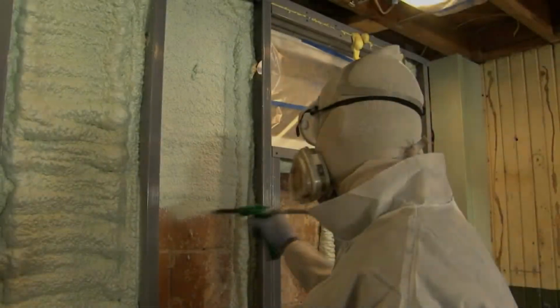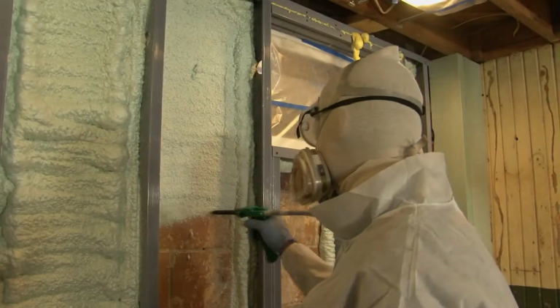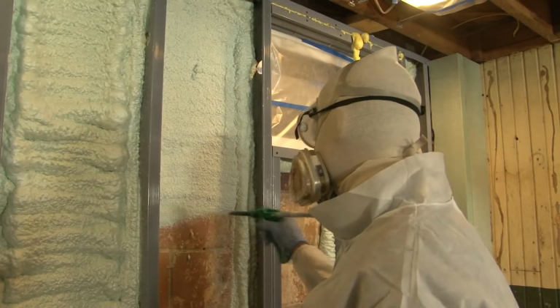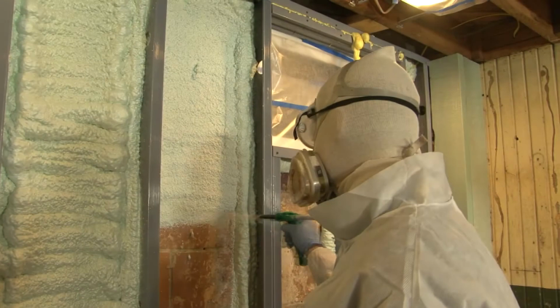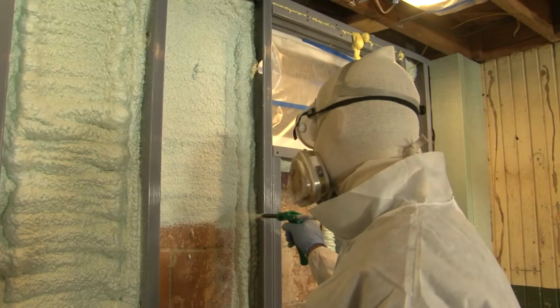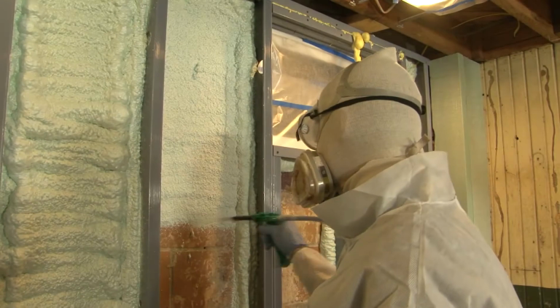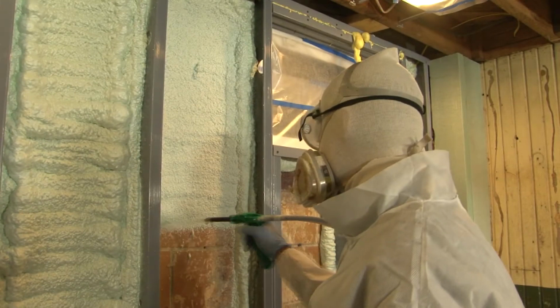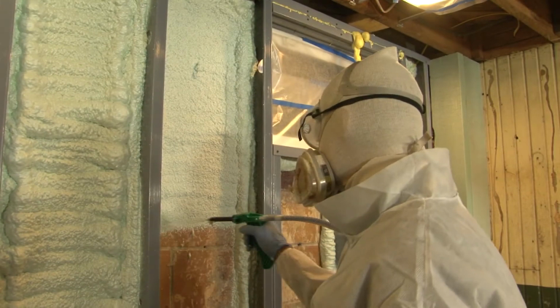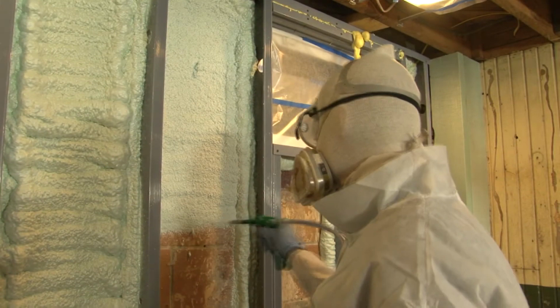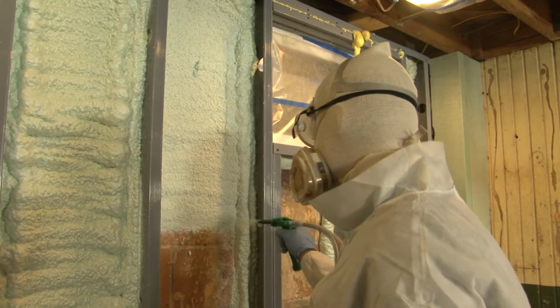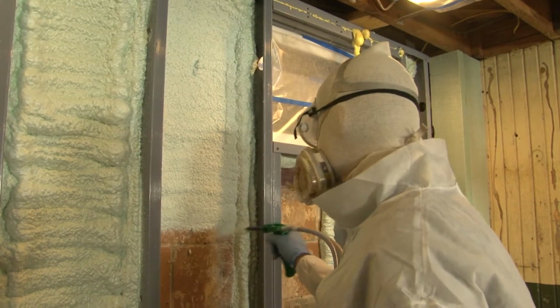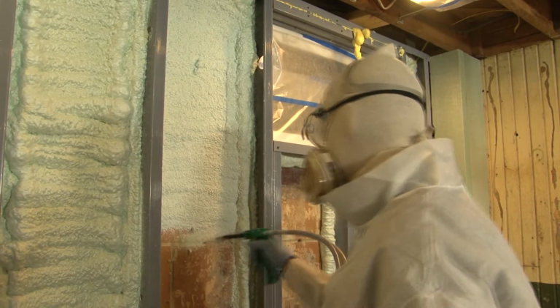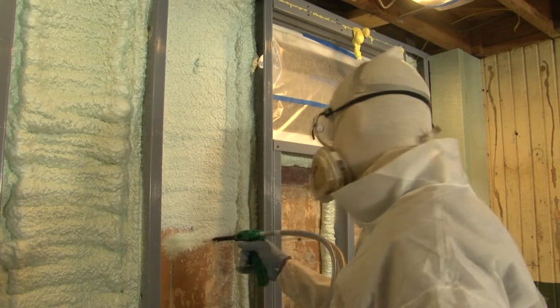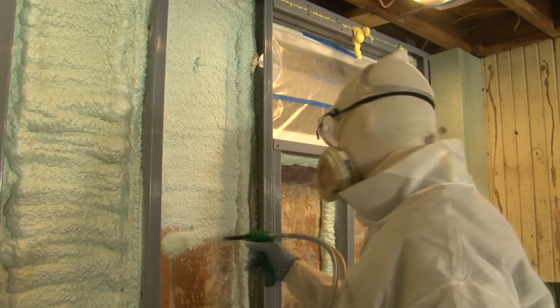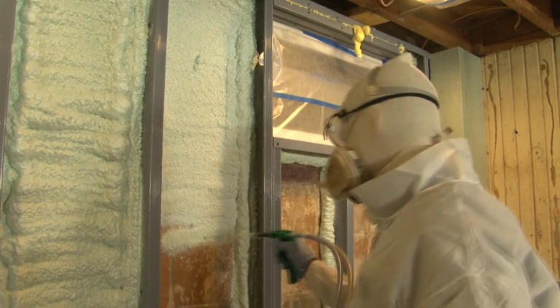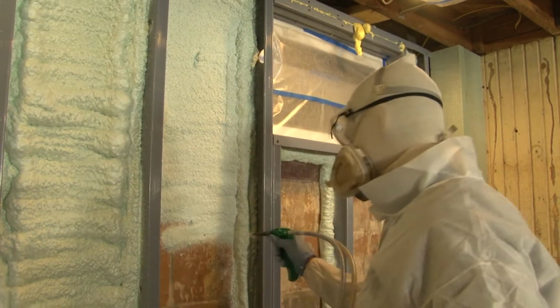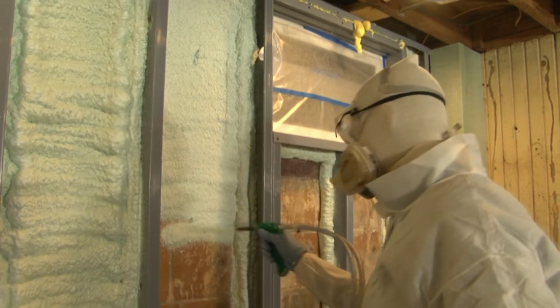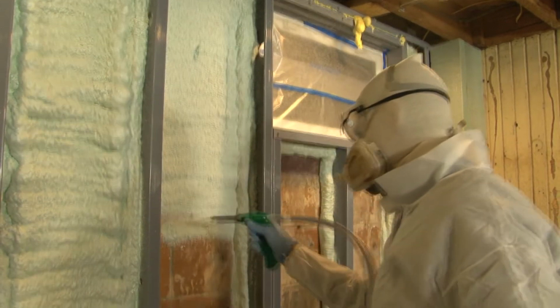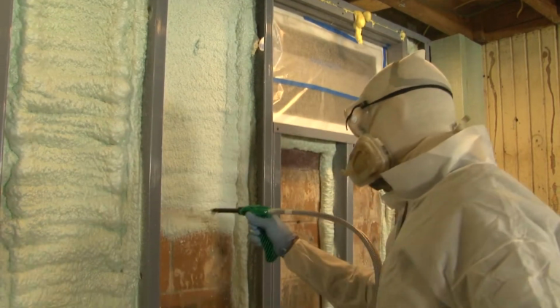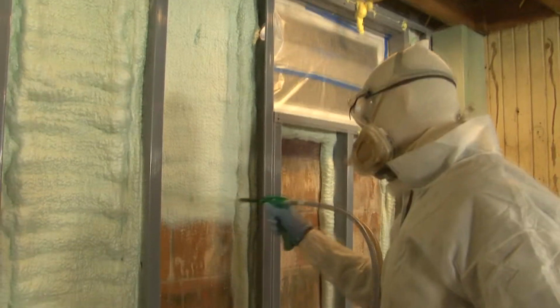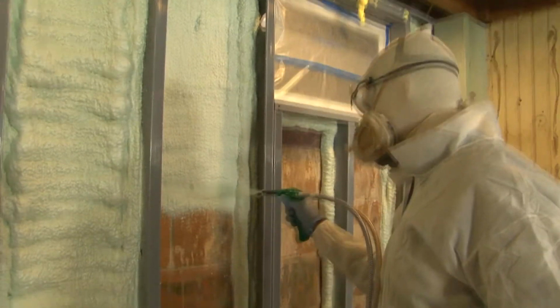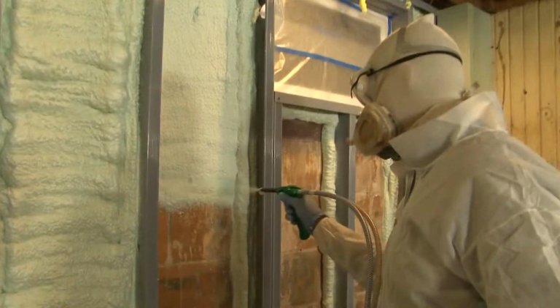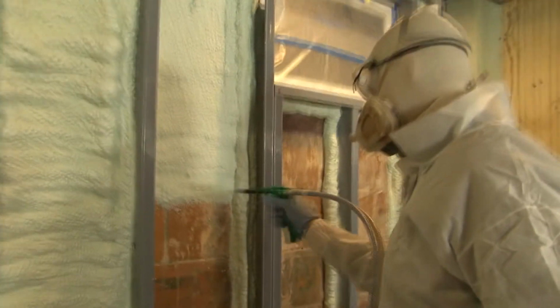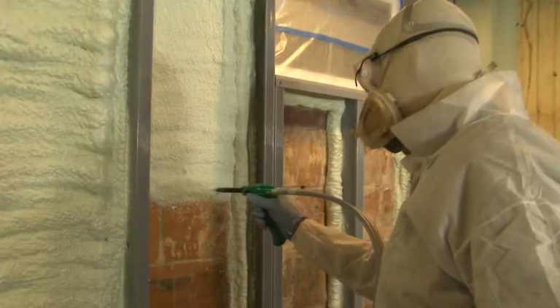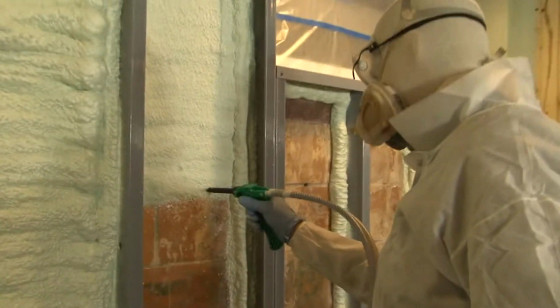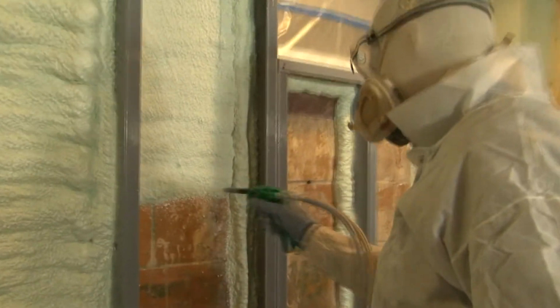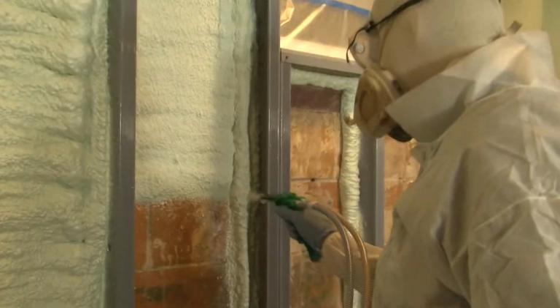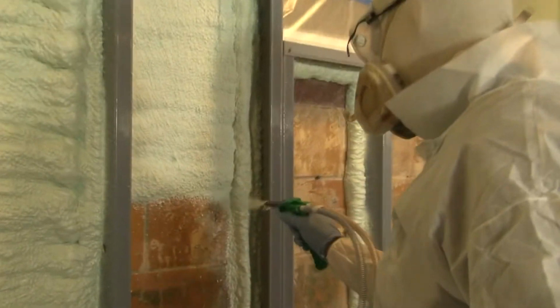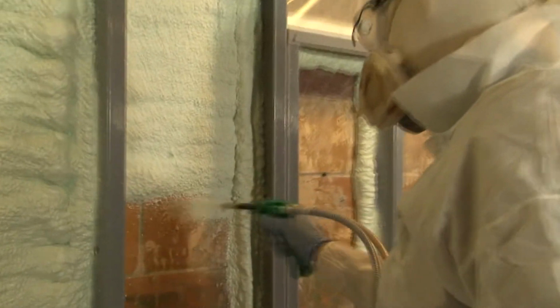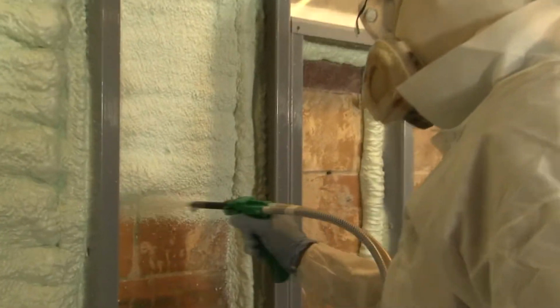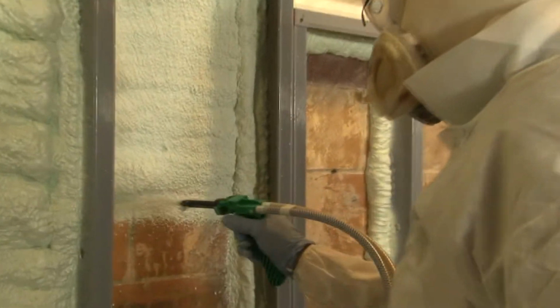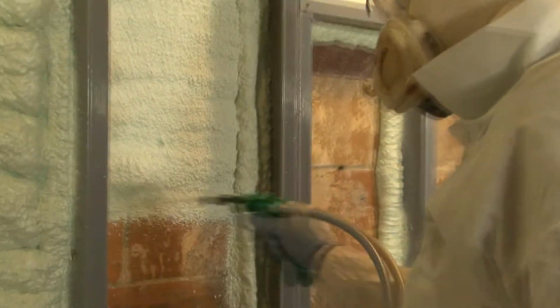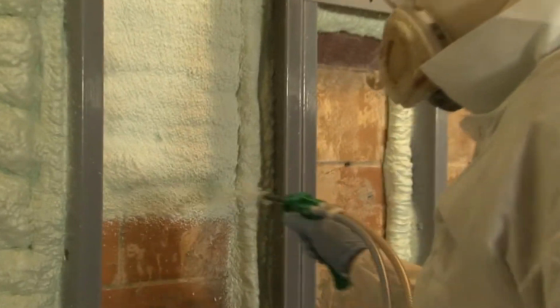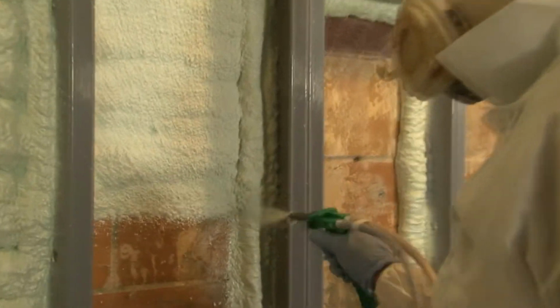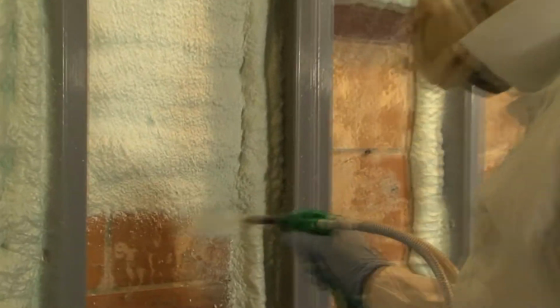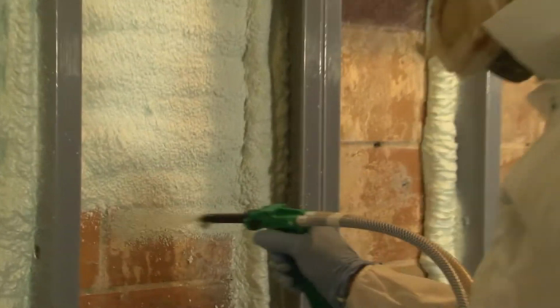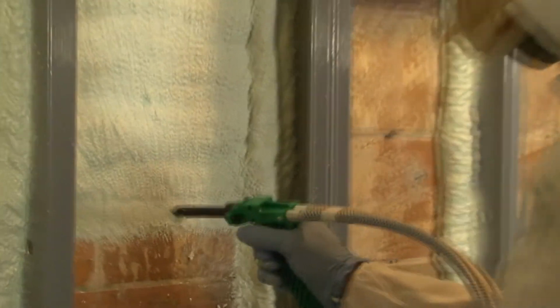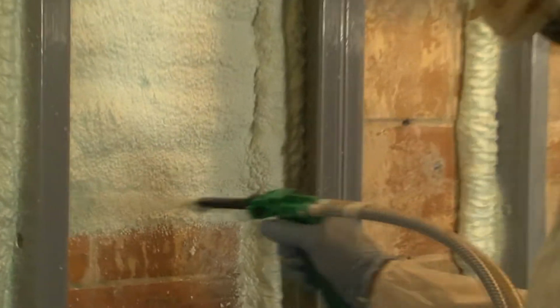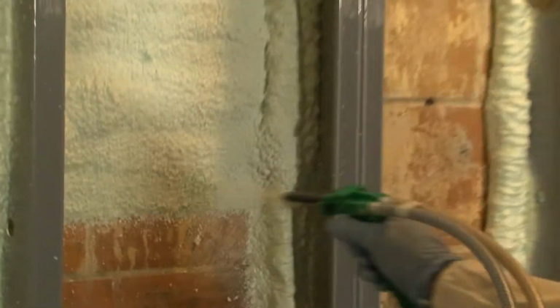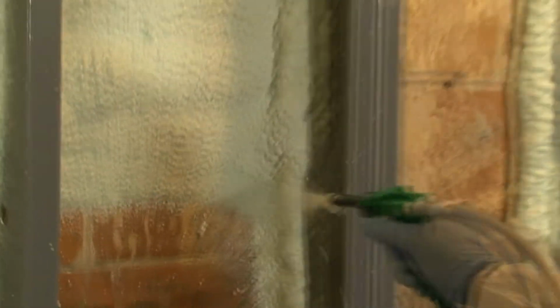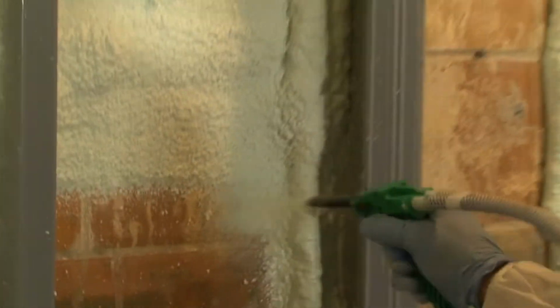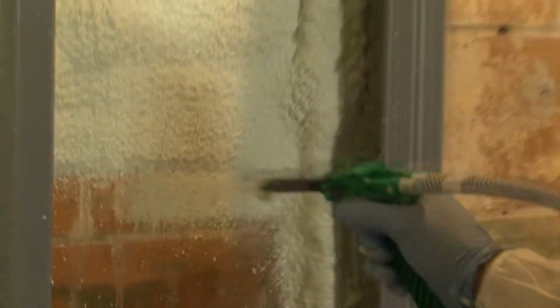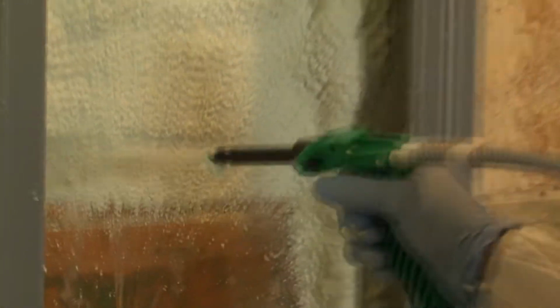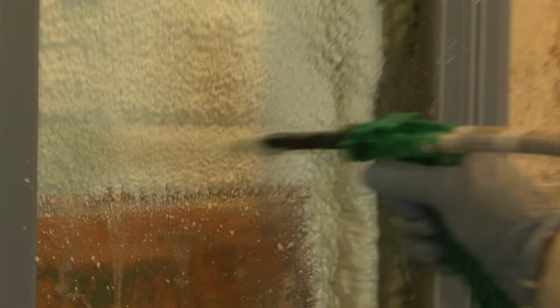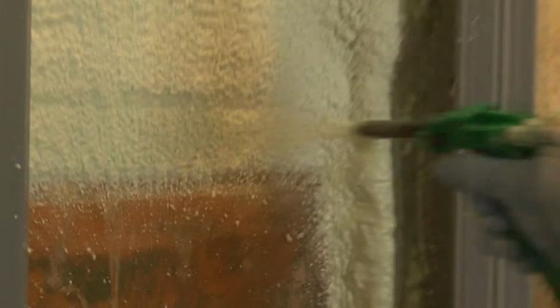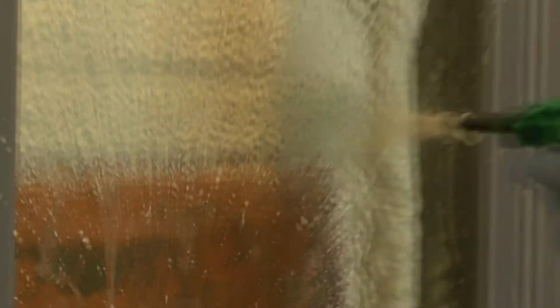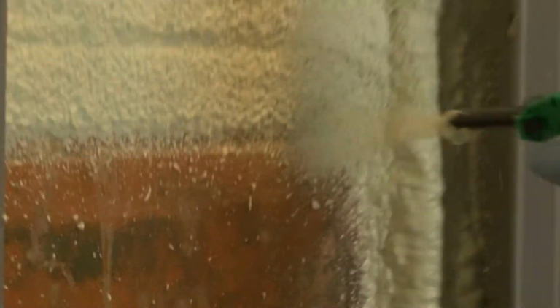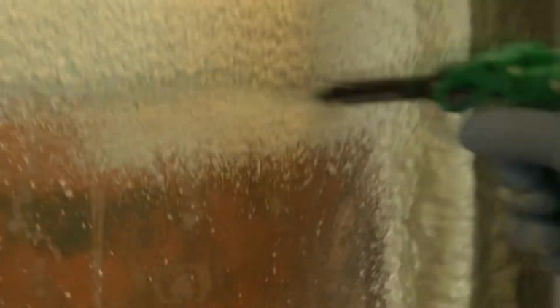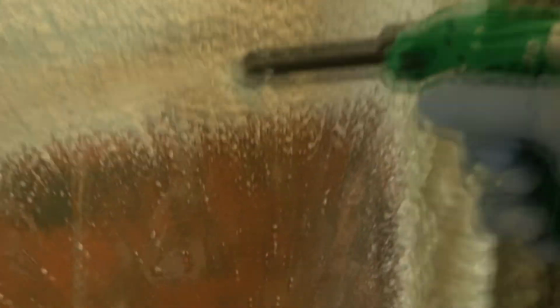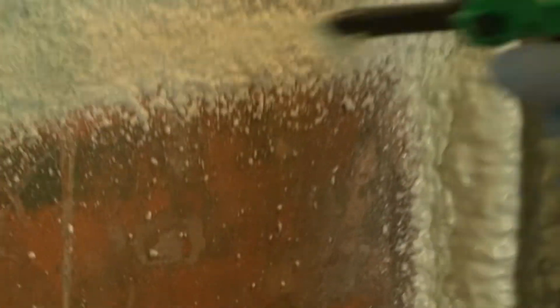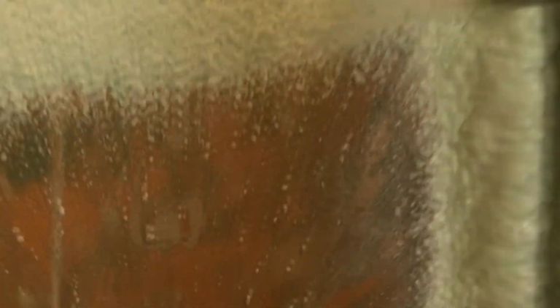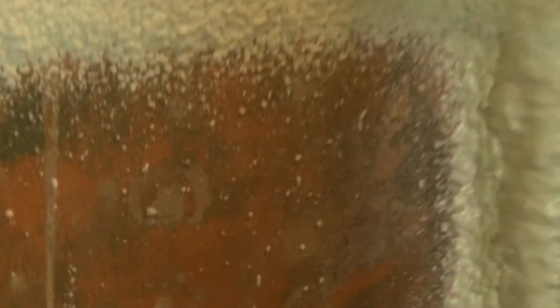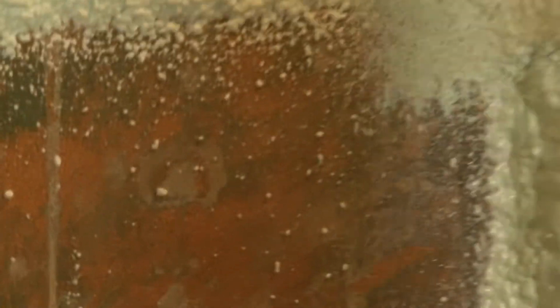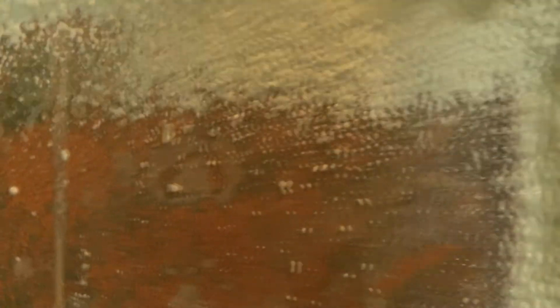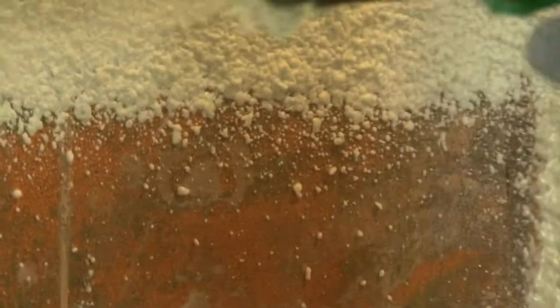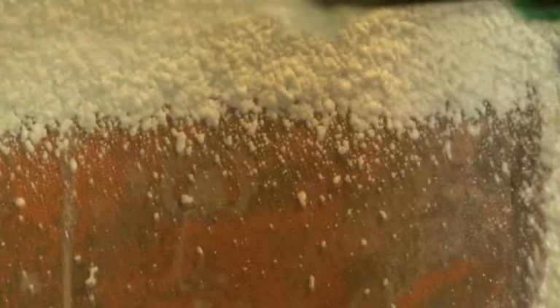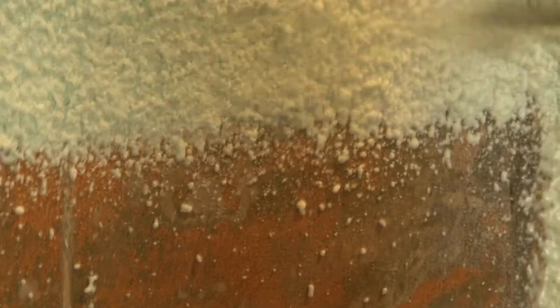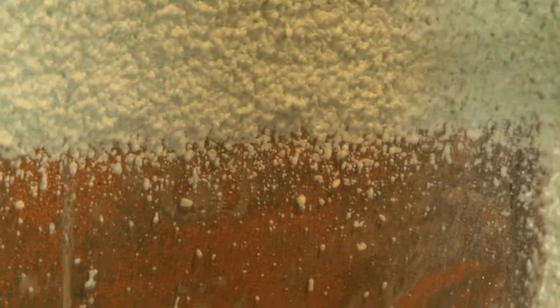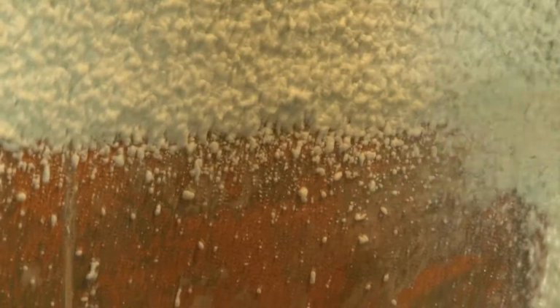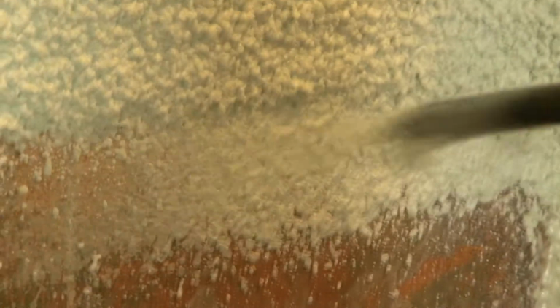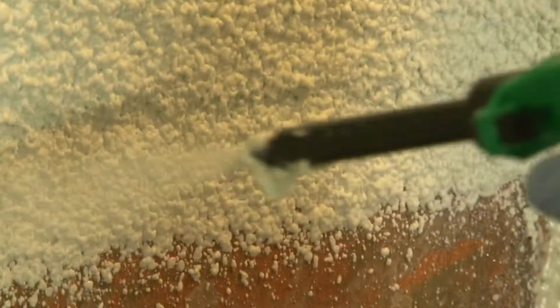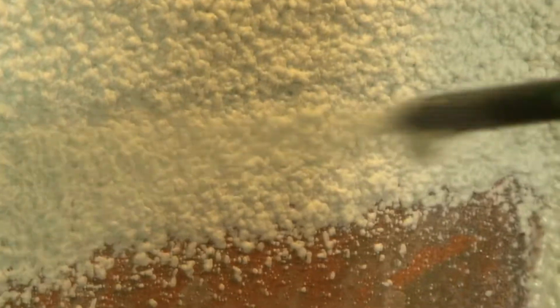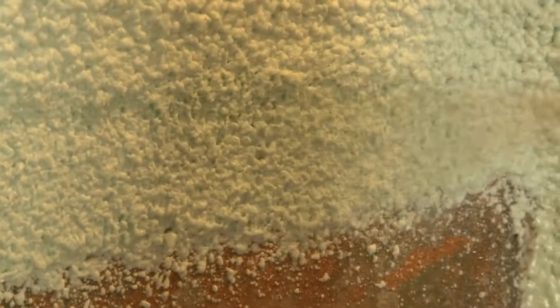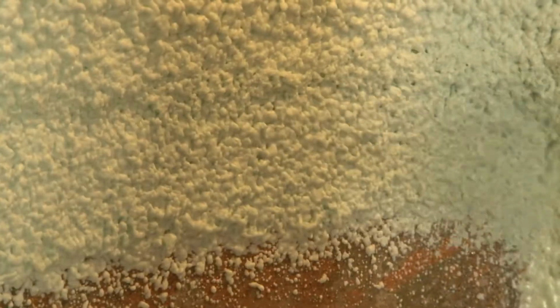How a basement retrofit adds energy efficiency and comfort to our 70-year-old home, coming up next on The Greenhouse Effect.